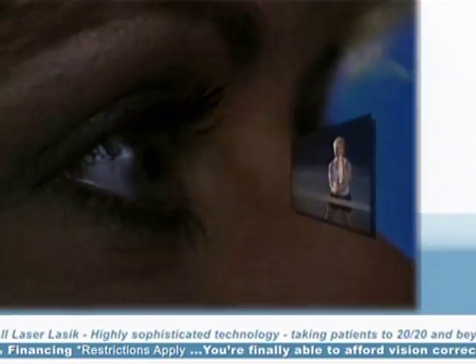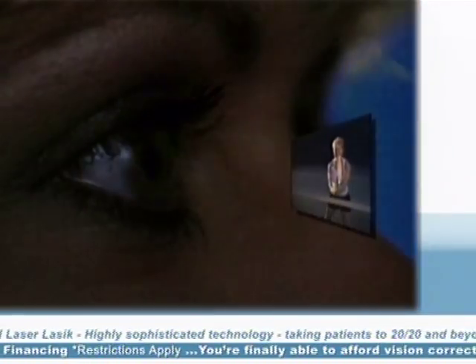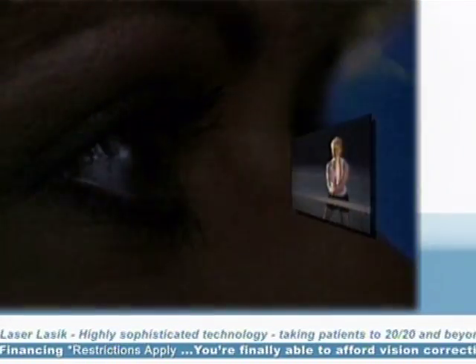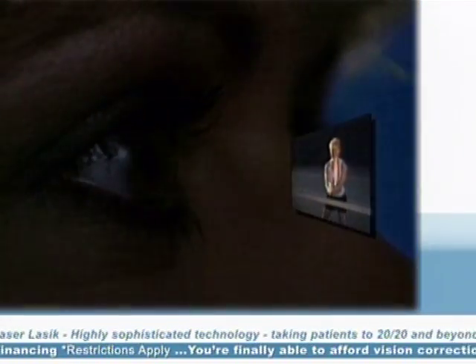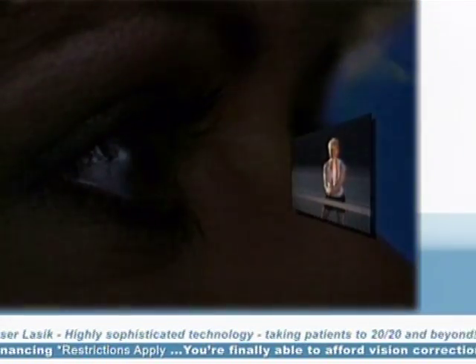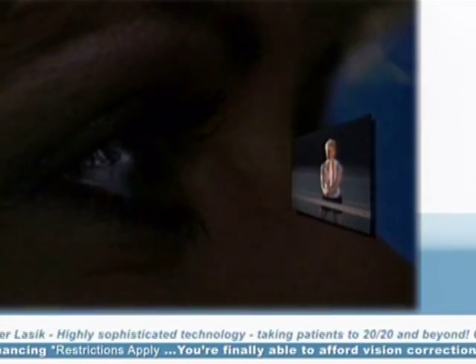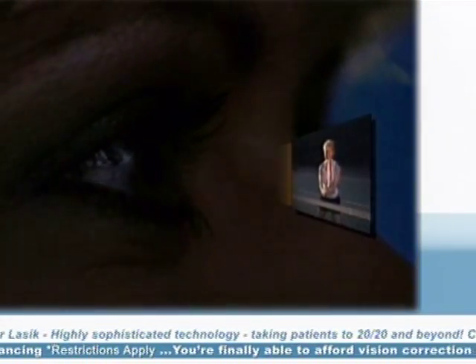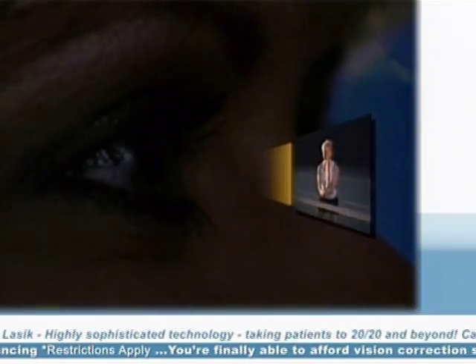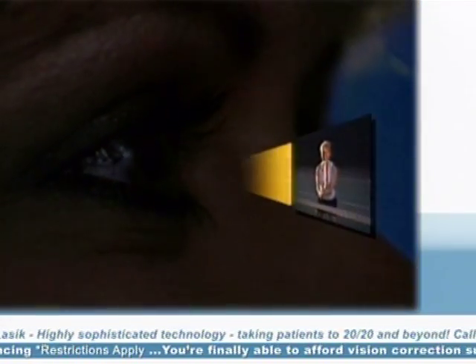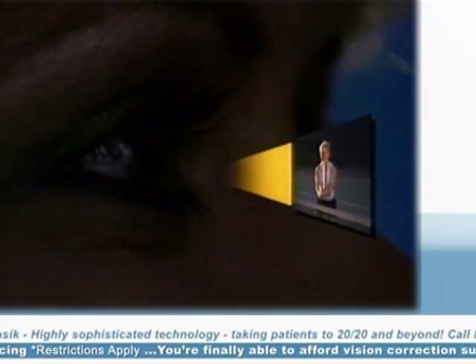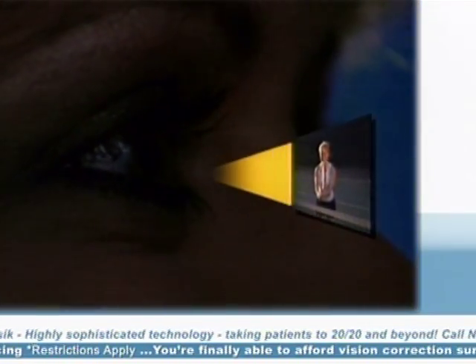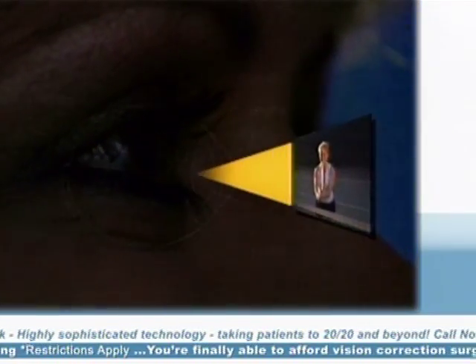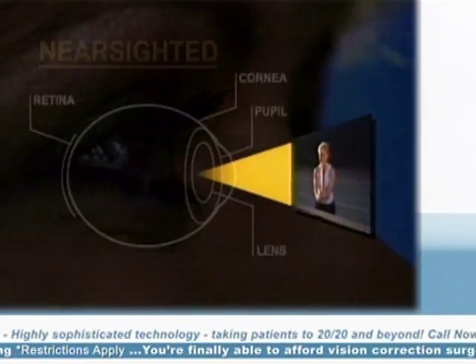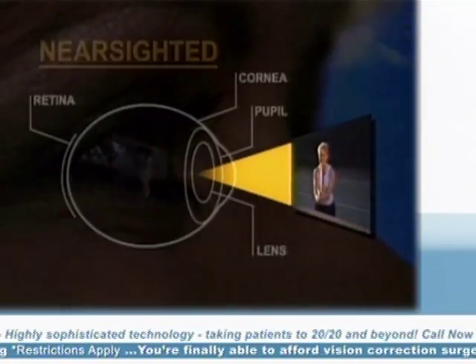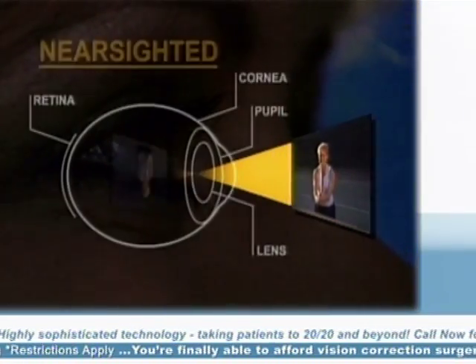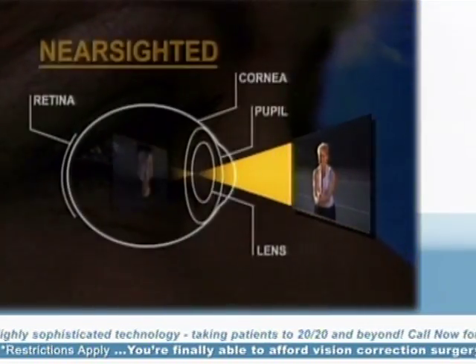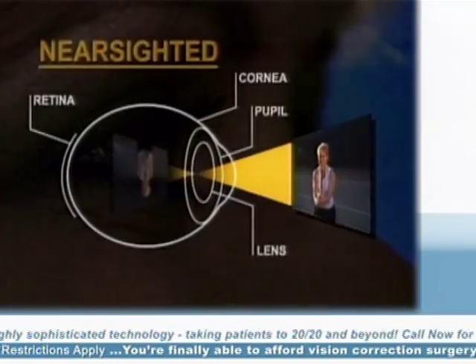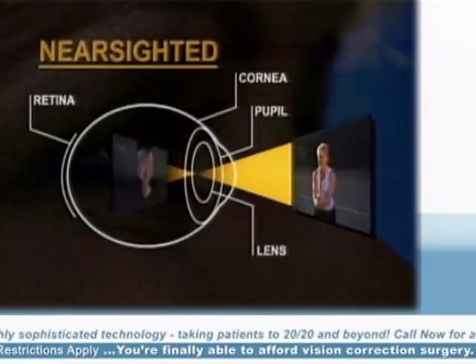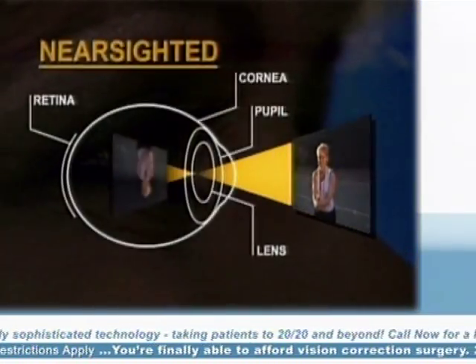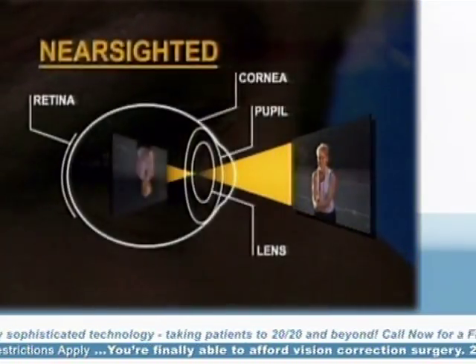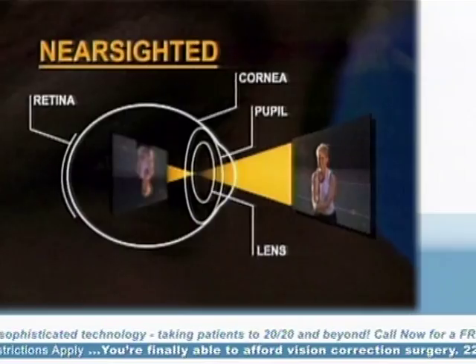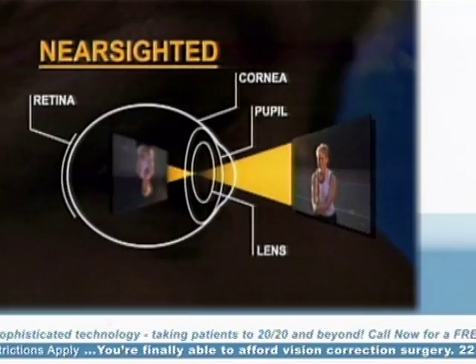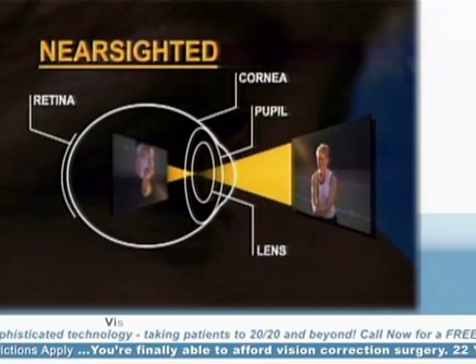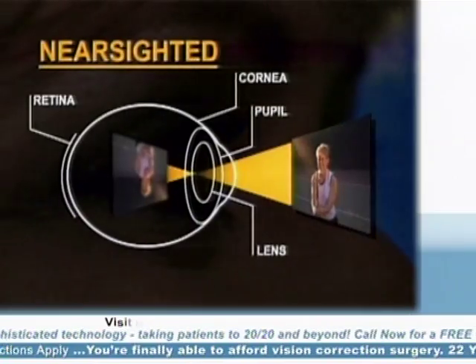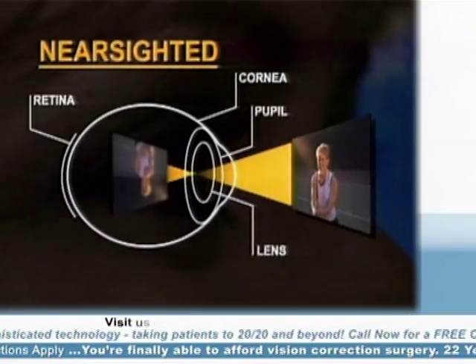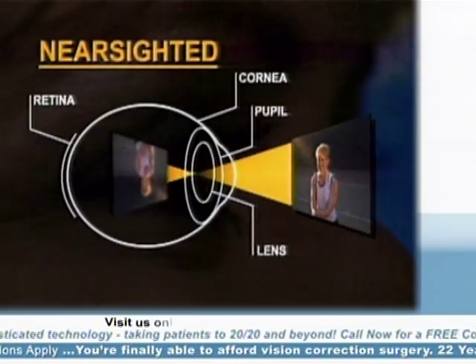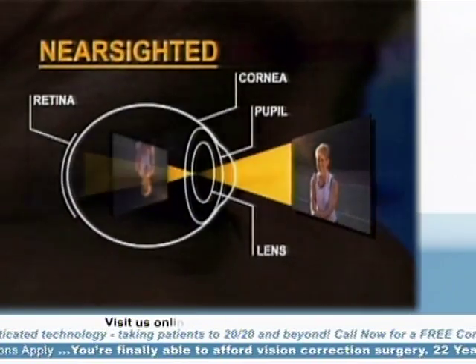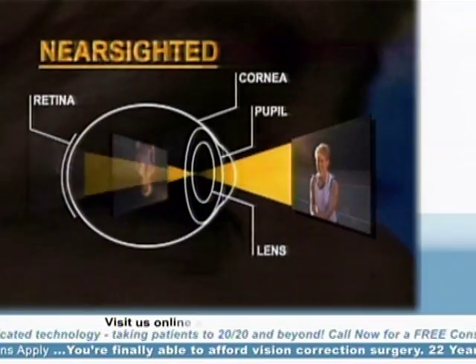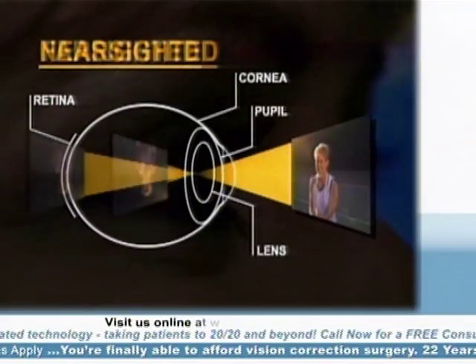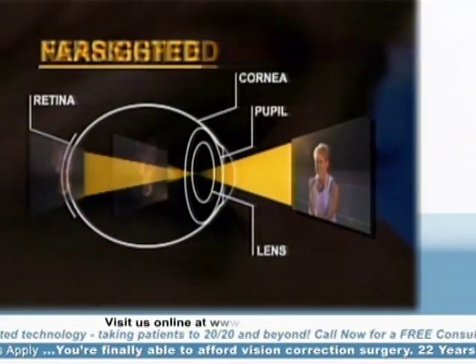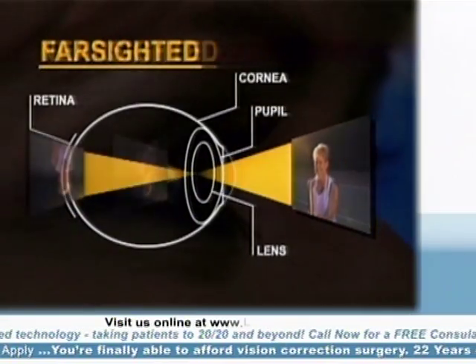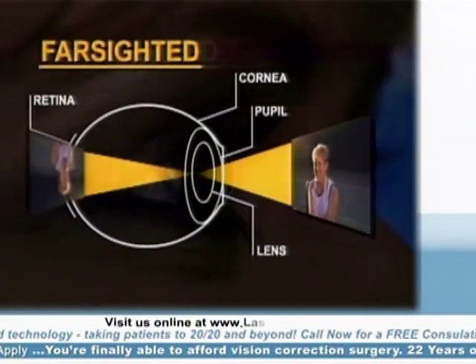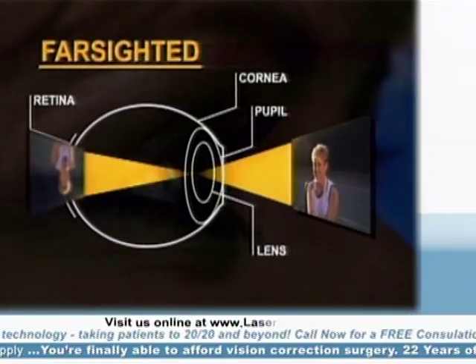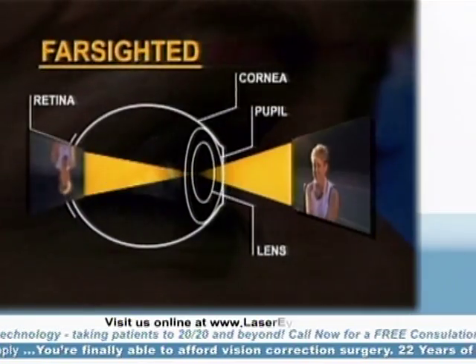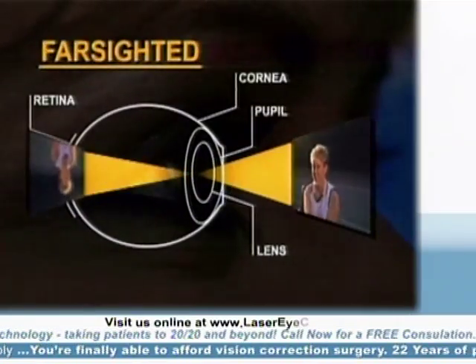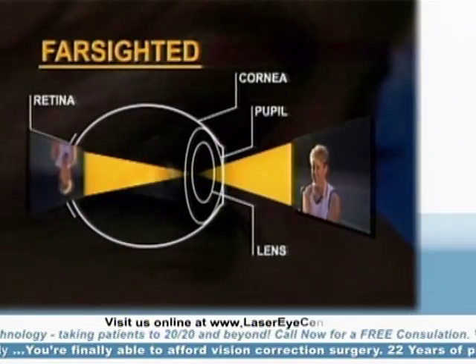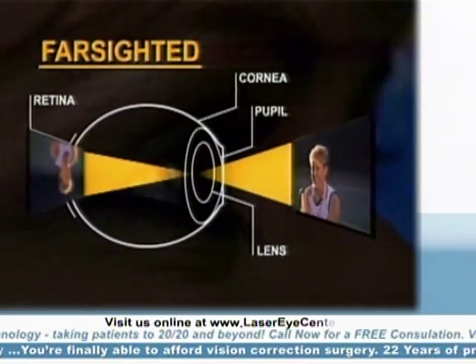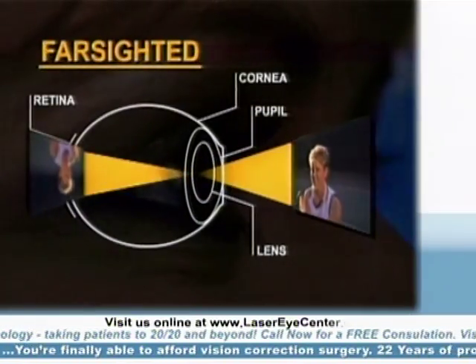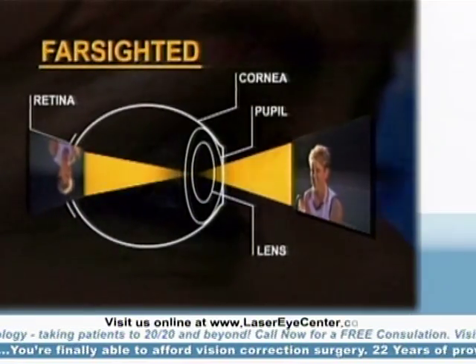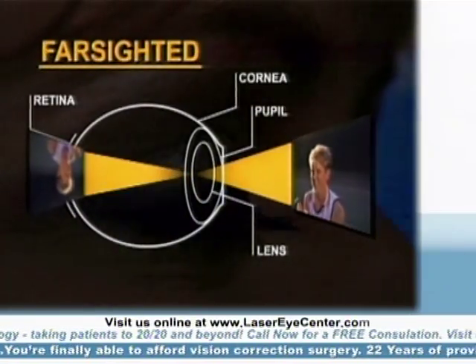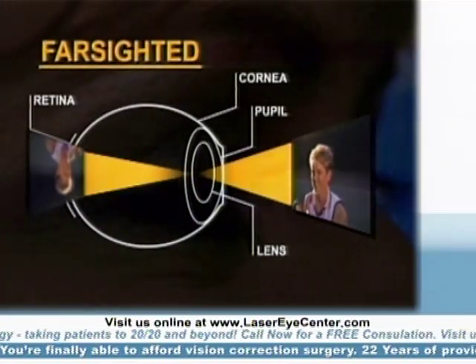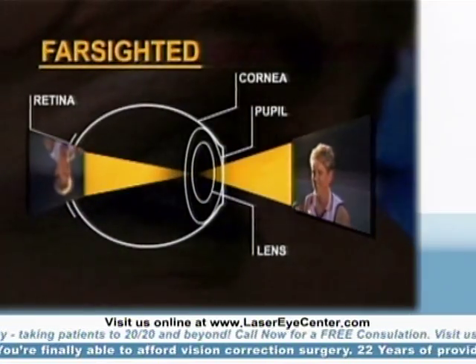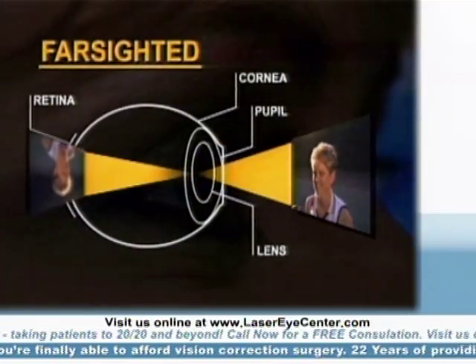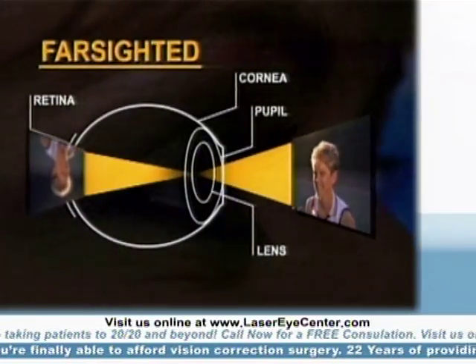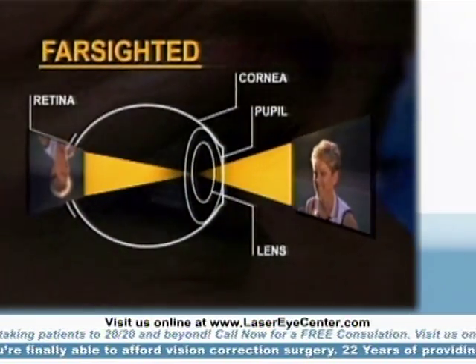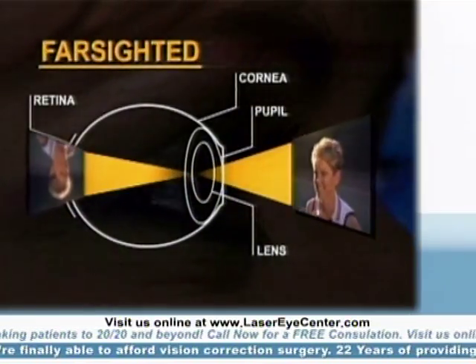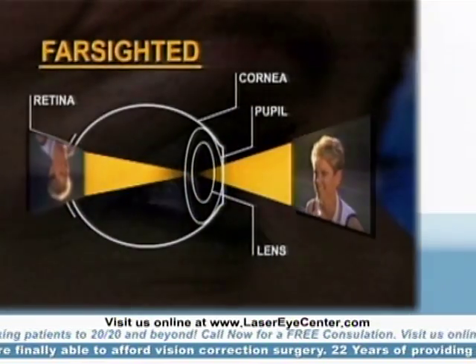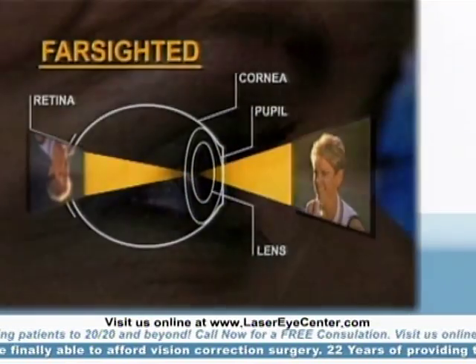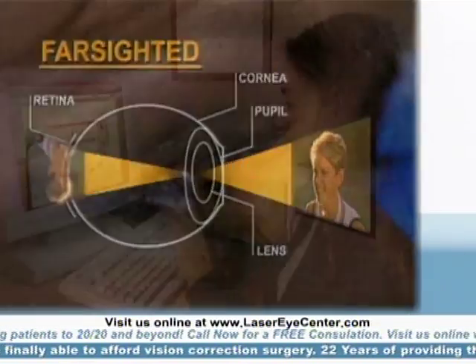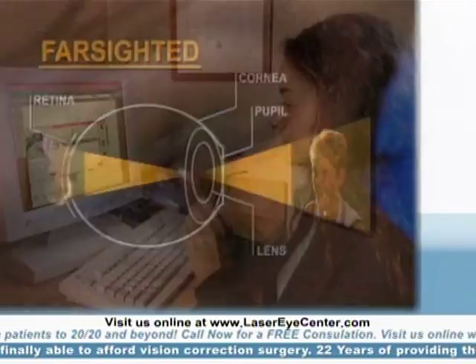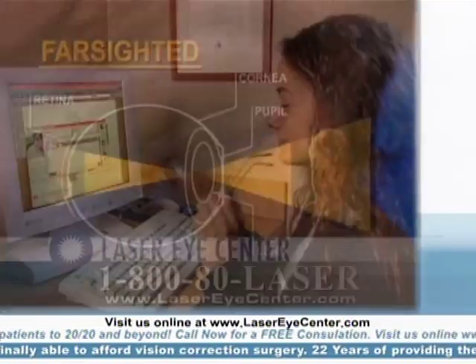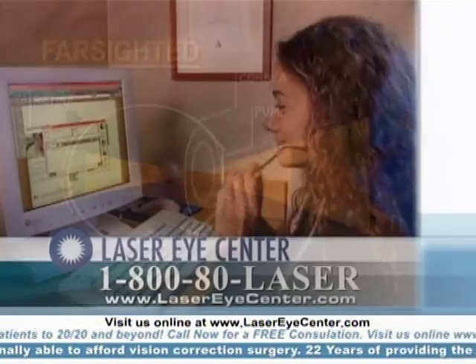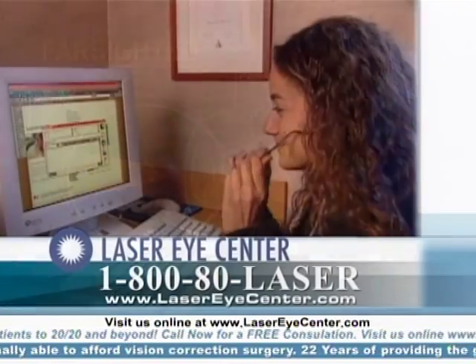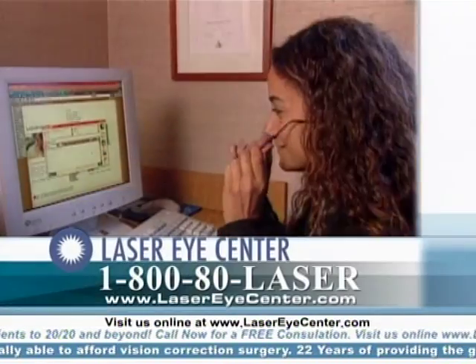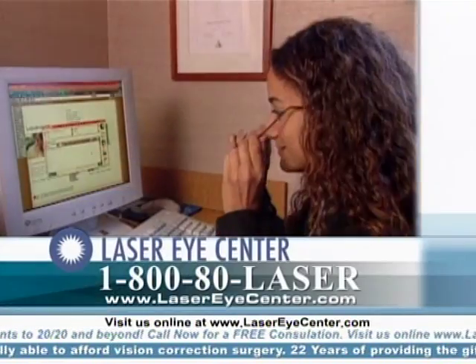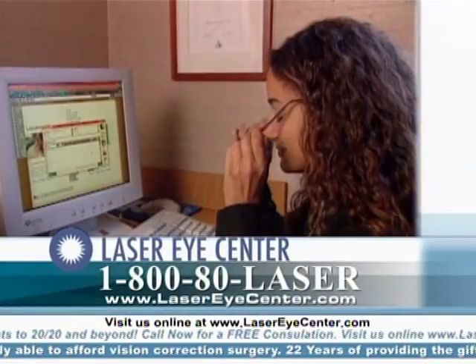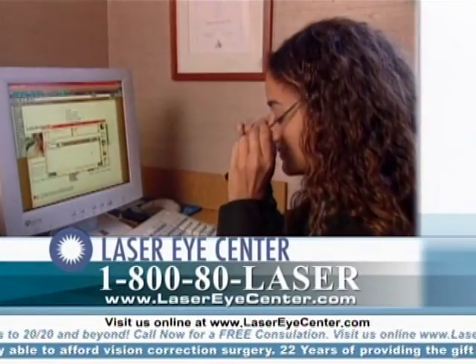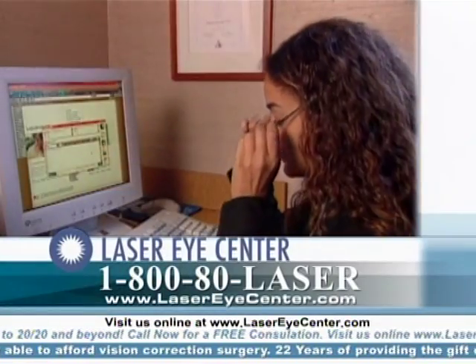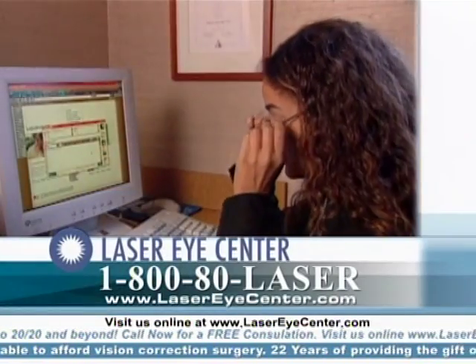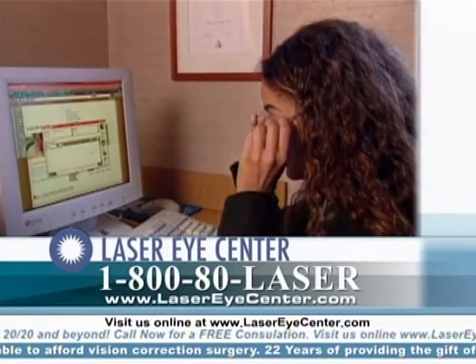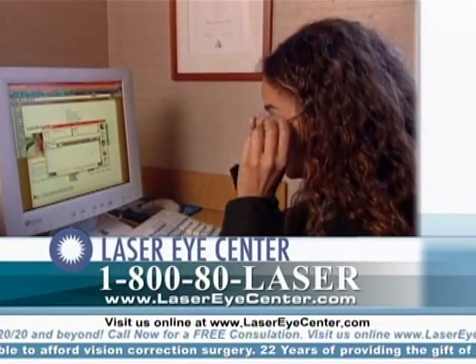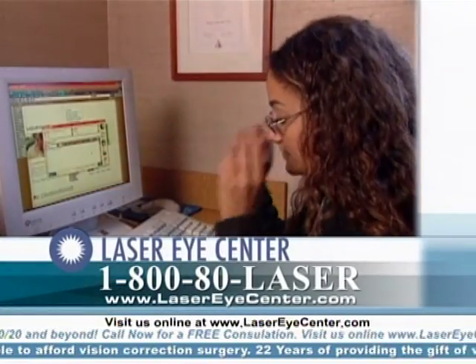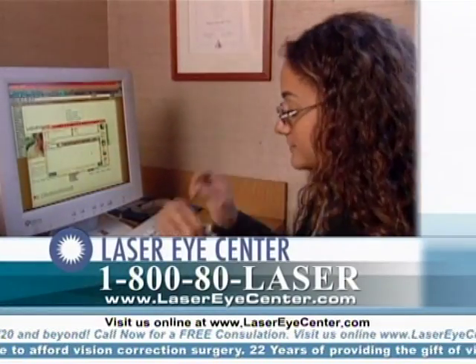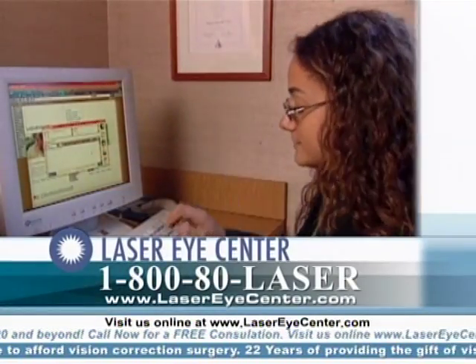Conventional LASIK can only correct nearsightedness, farsightedness, and astigmatism — in the same way that glasses and contacts can.